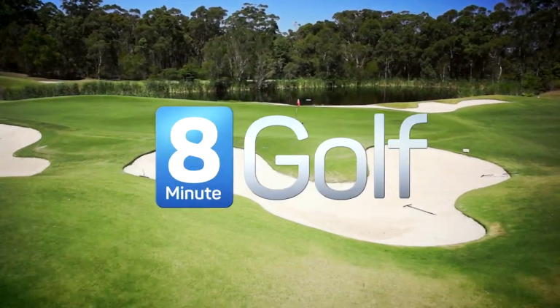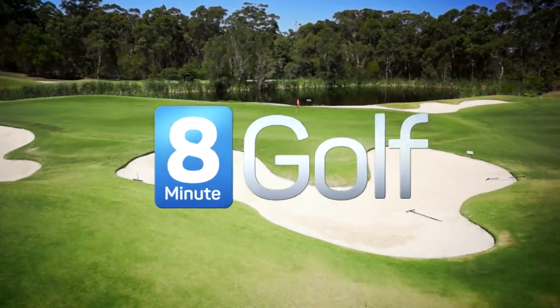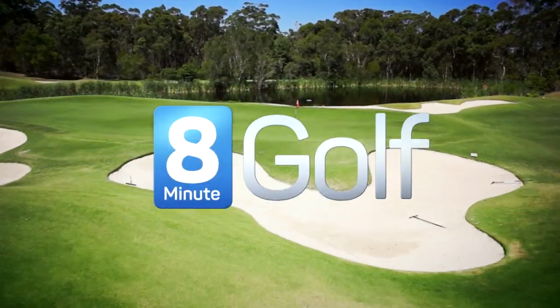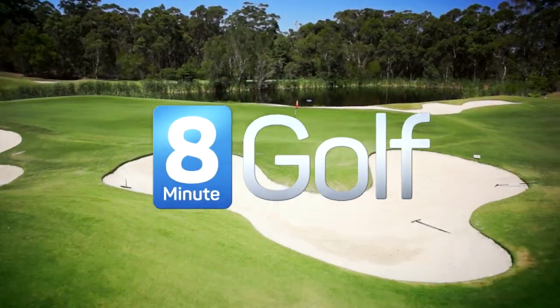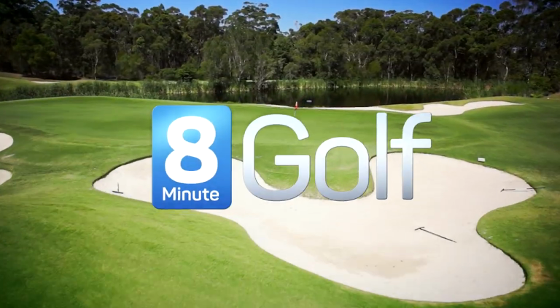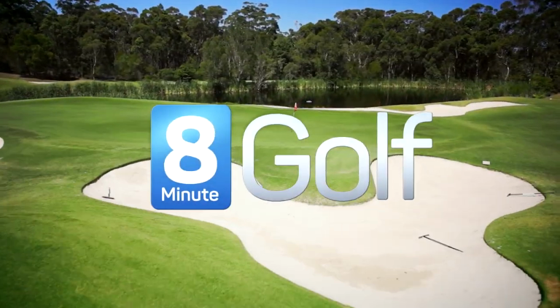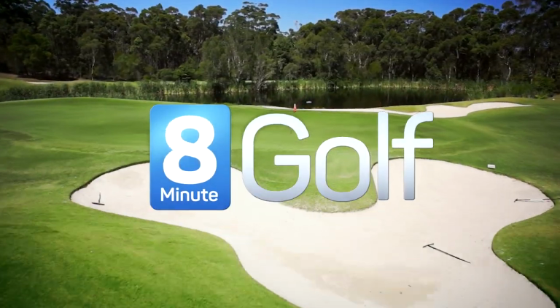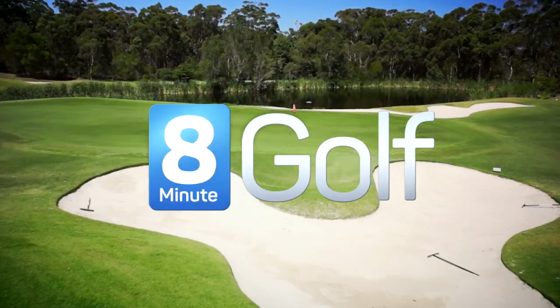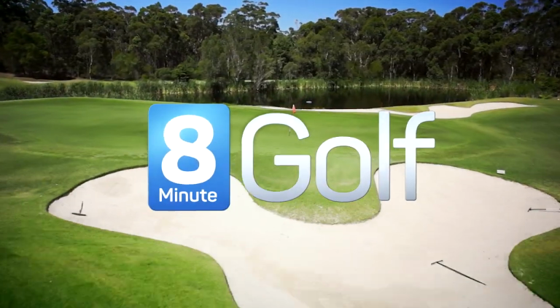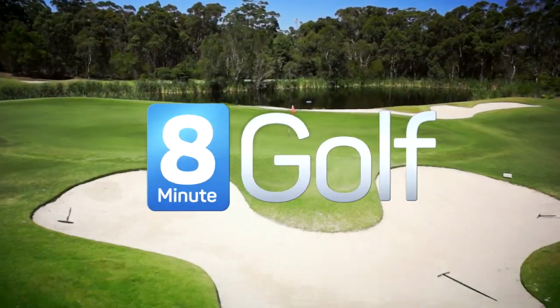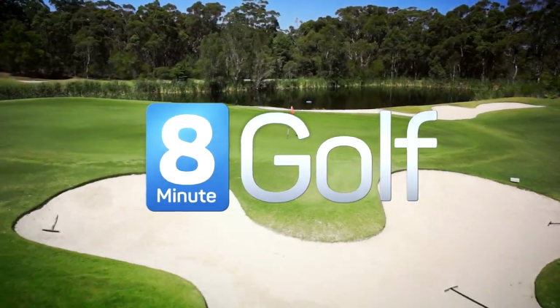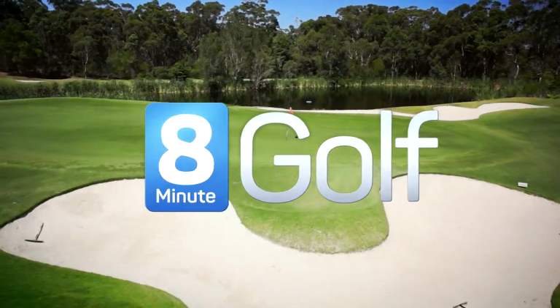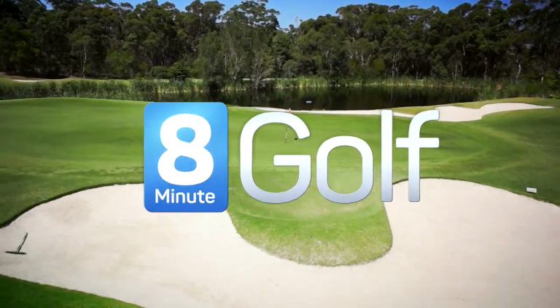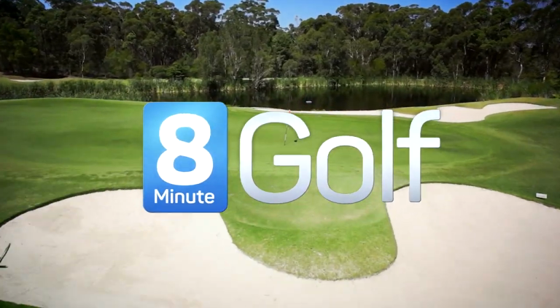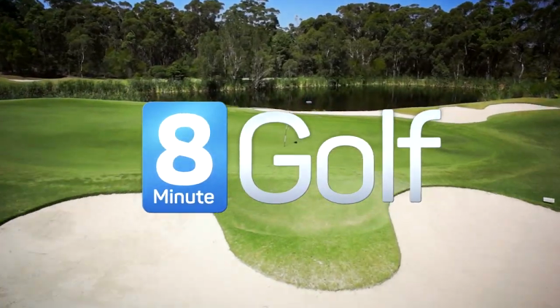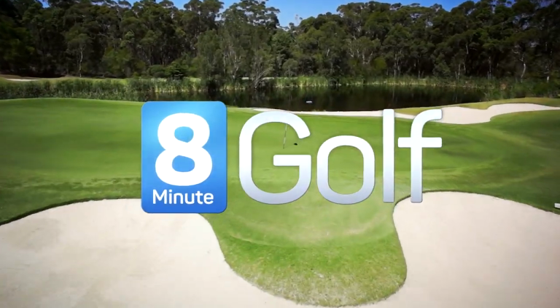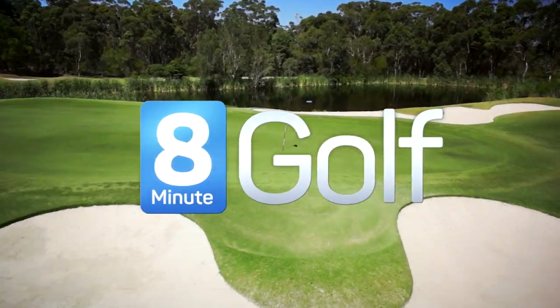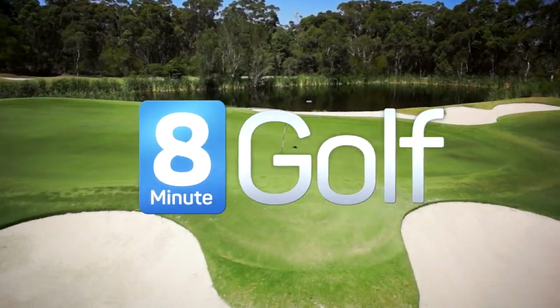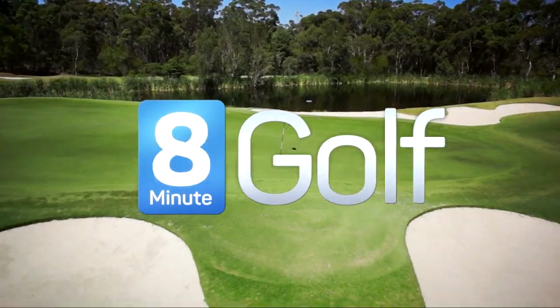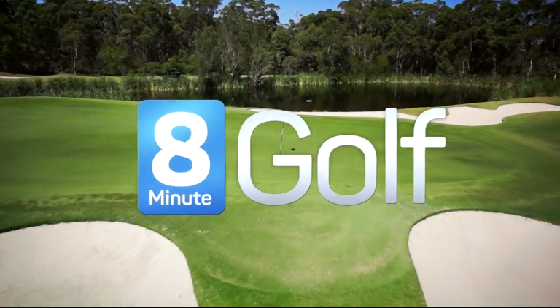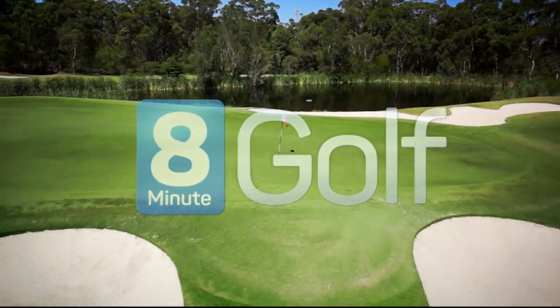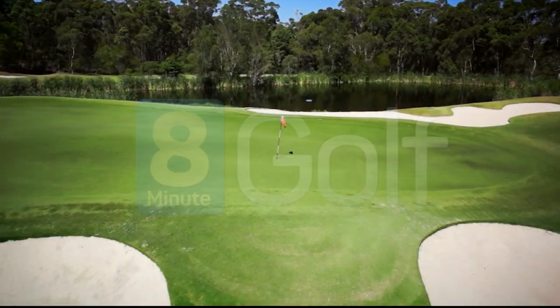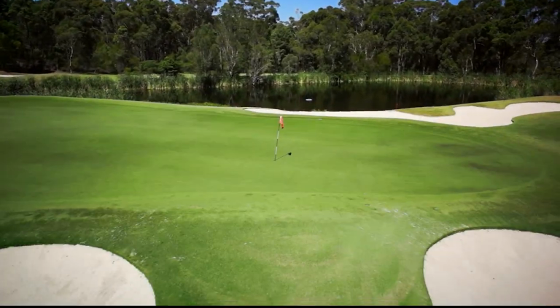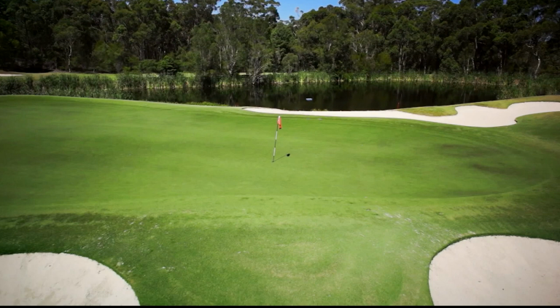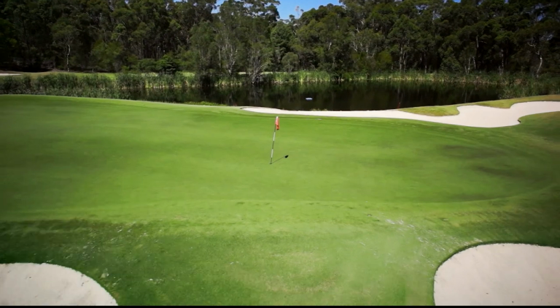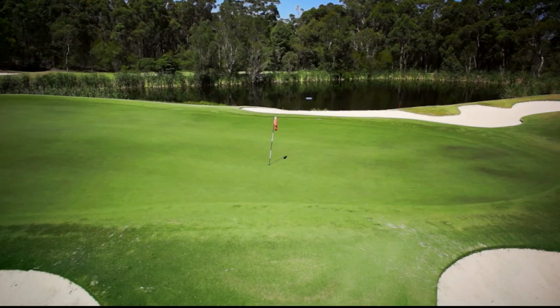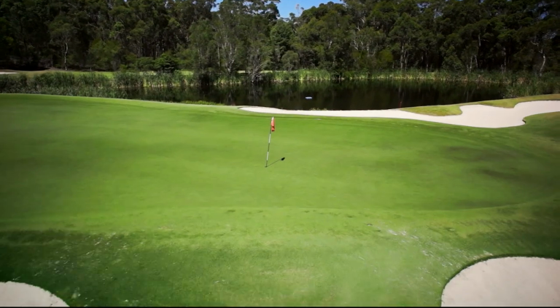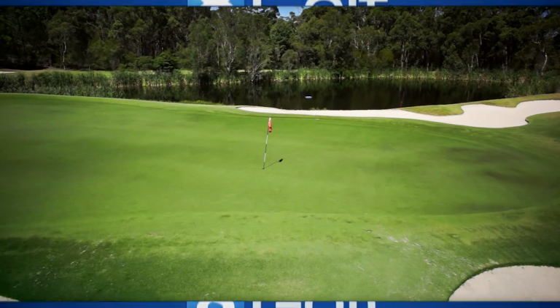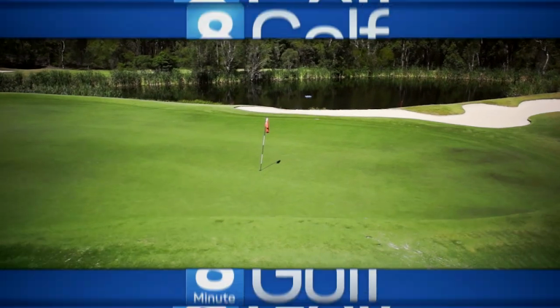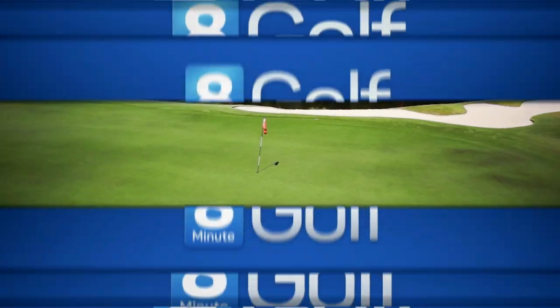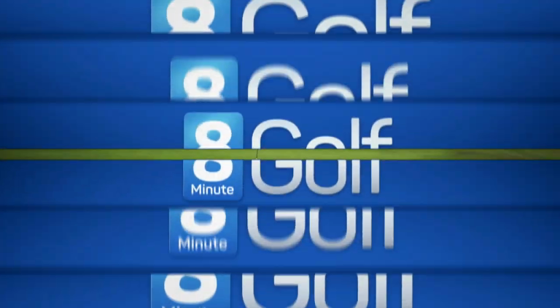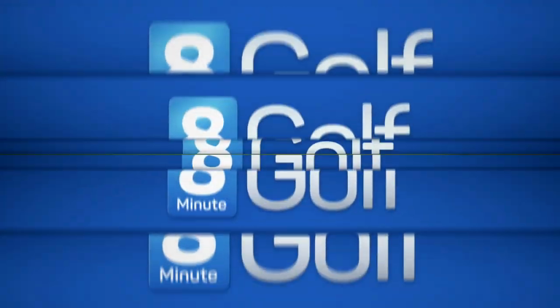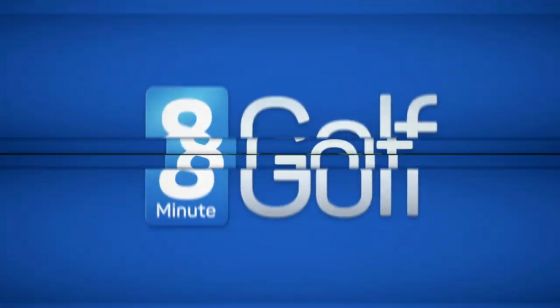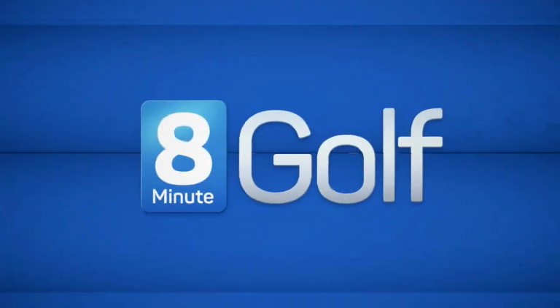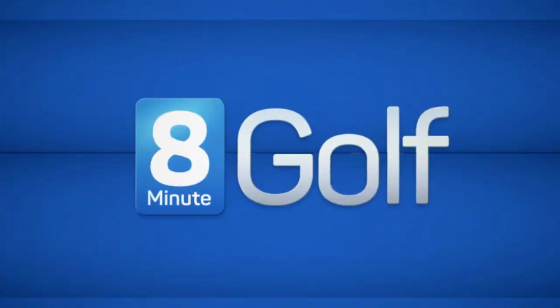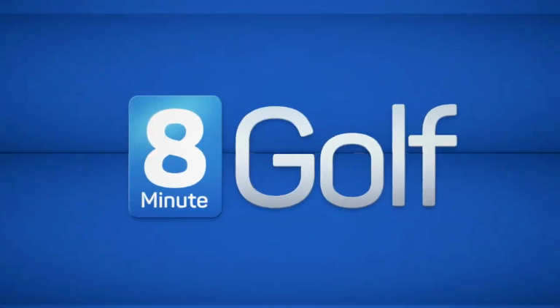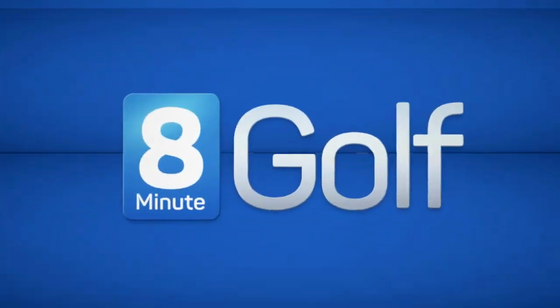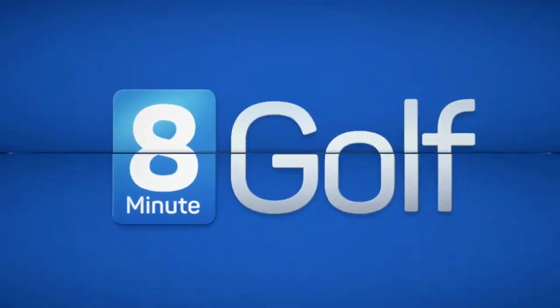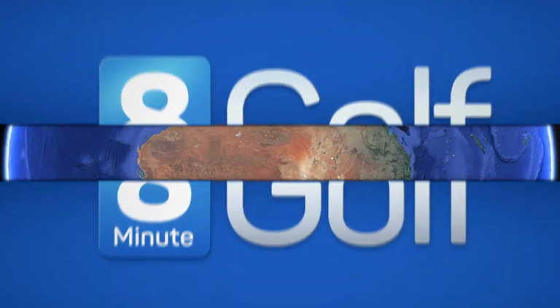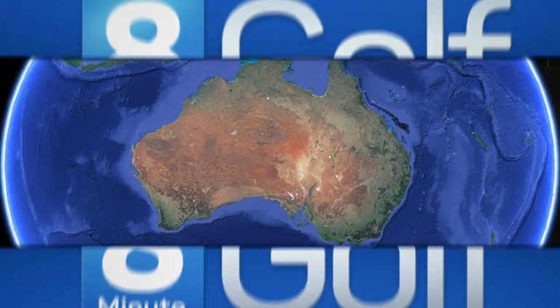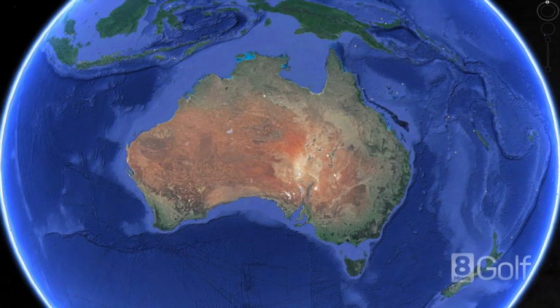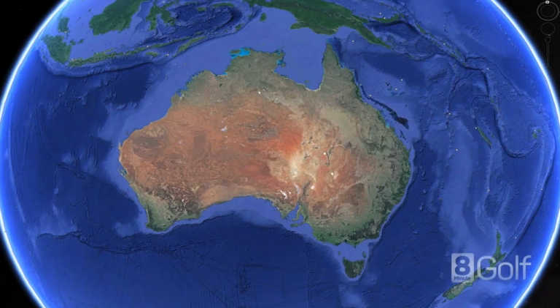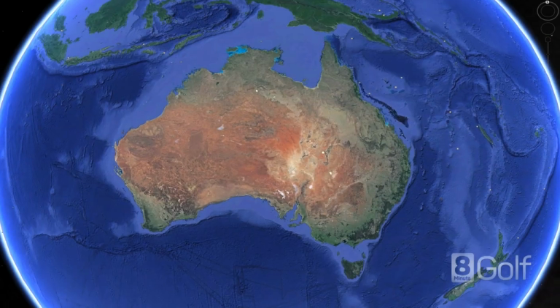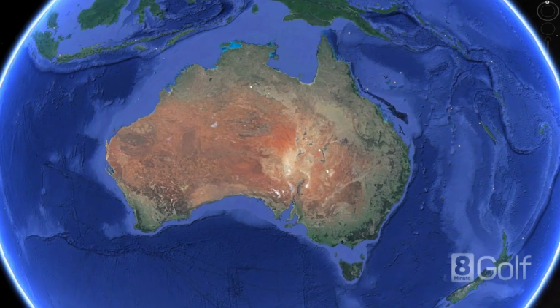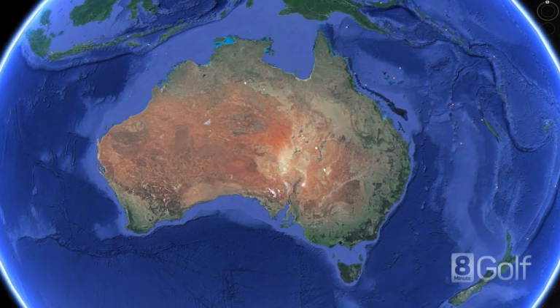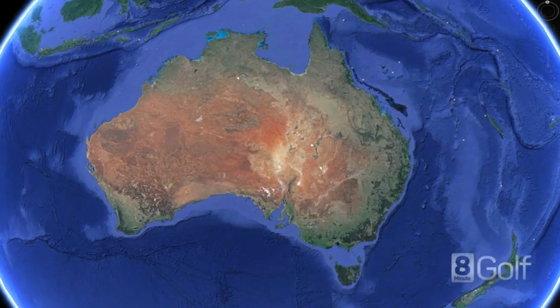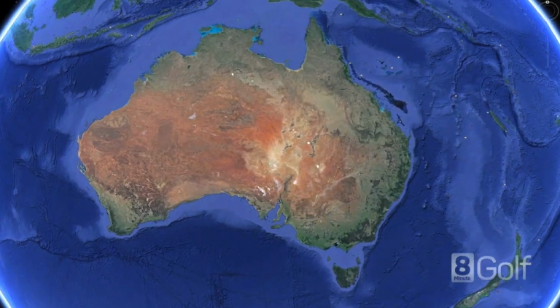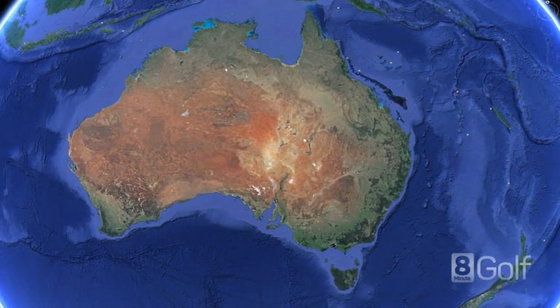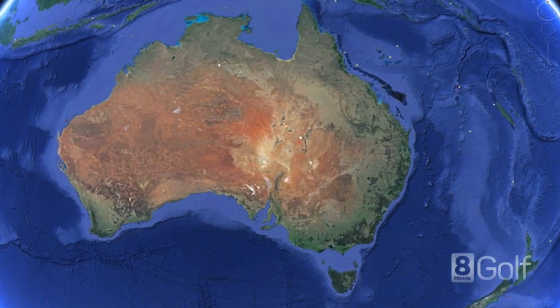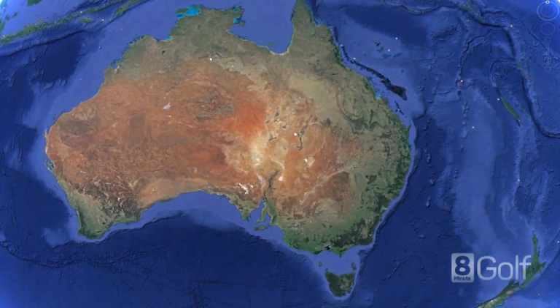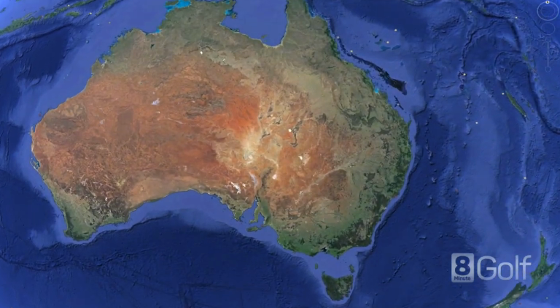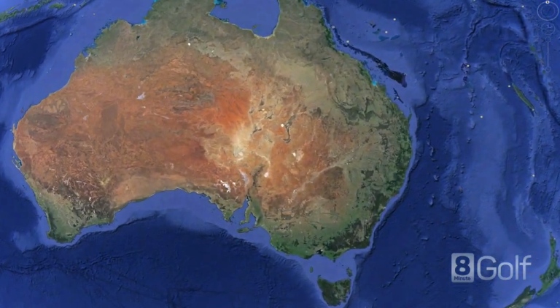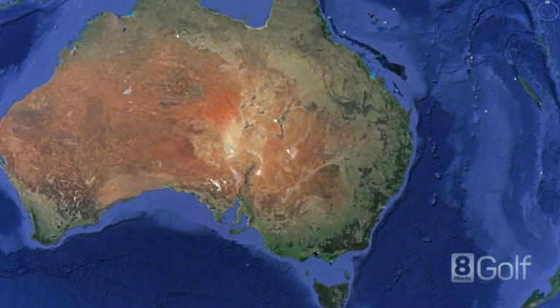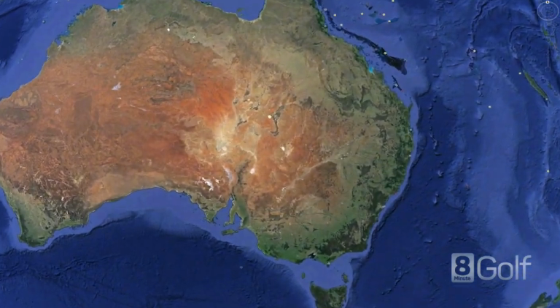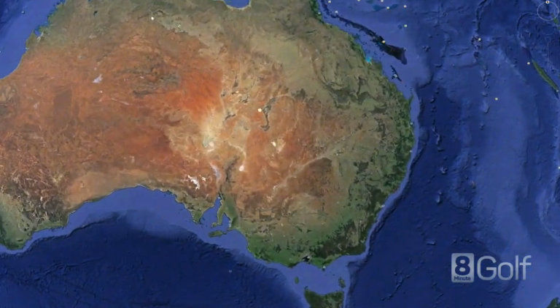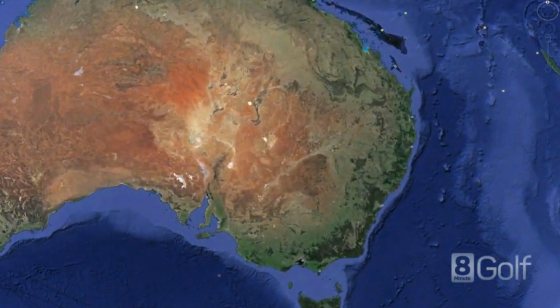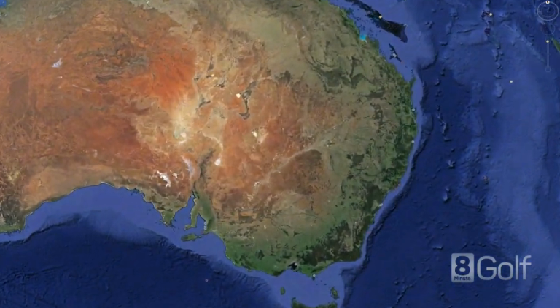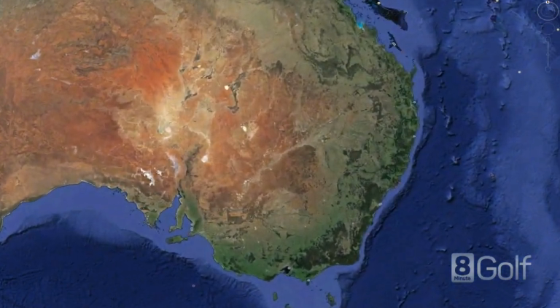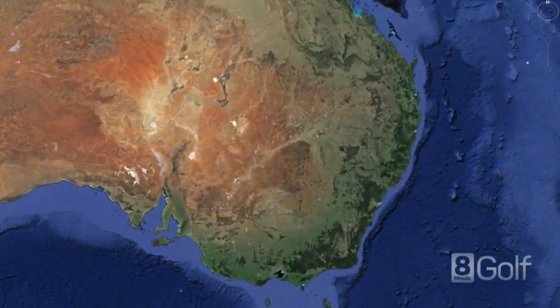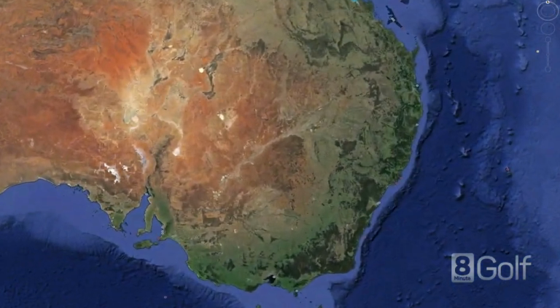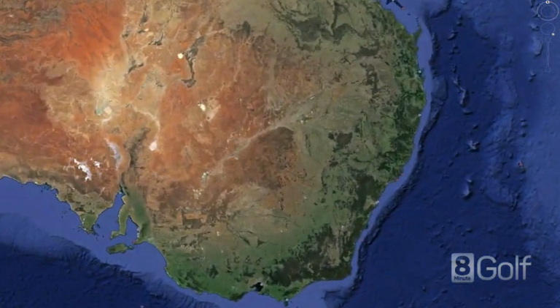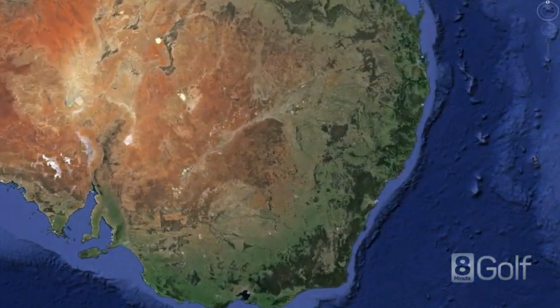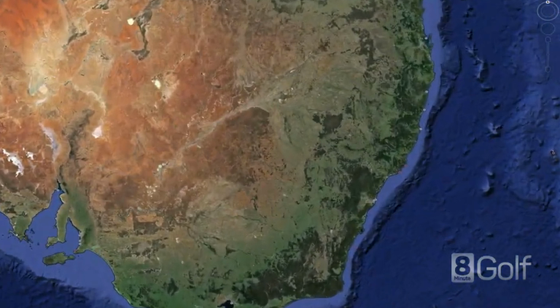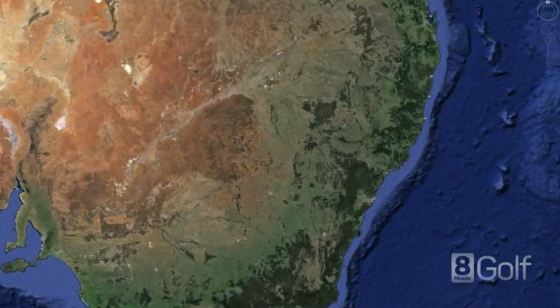Hello and welcome to 8 Minute Golf. Today we're at St Michael's Golf Club in New South Wales, Australia.